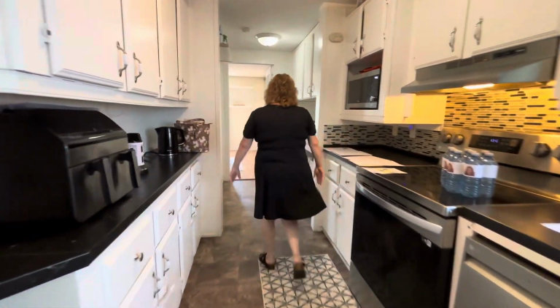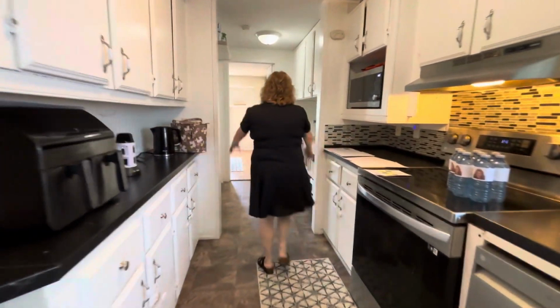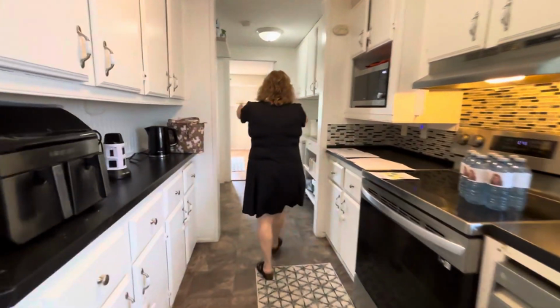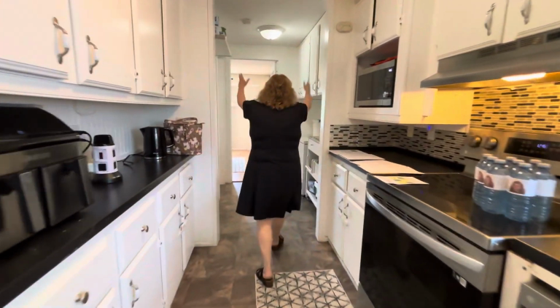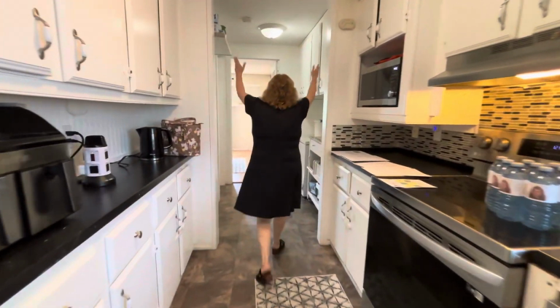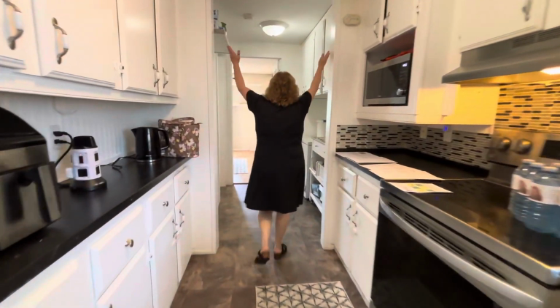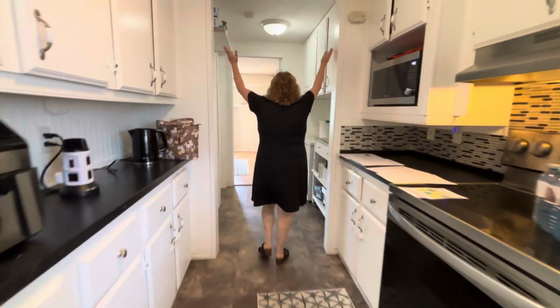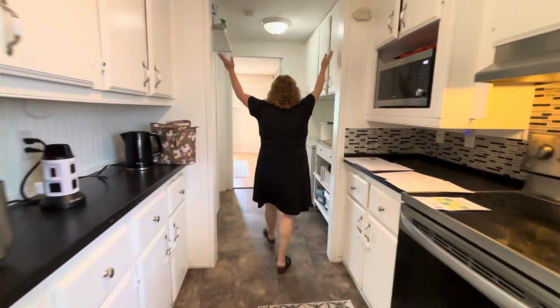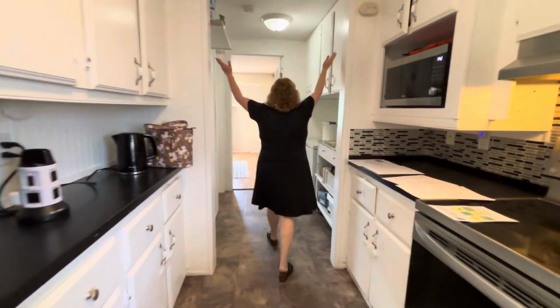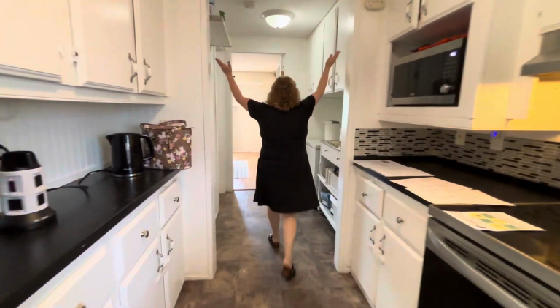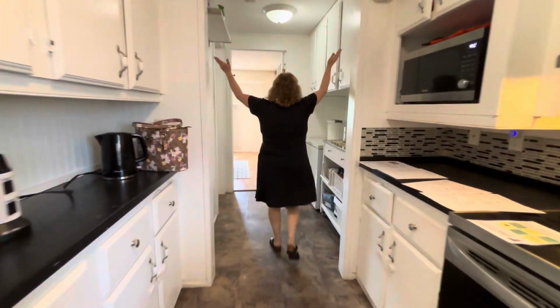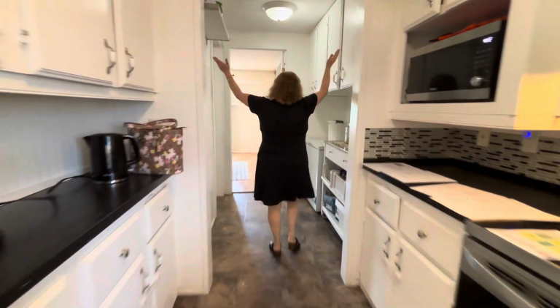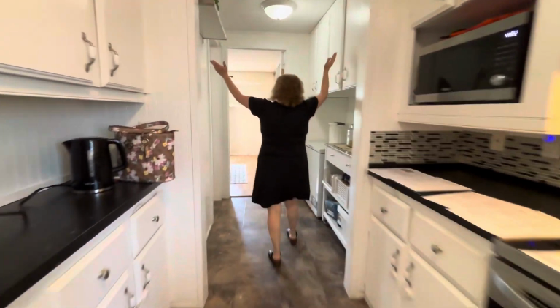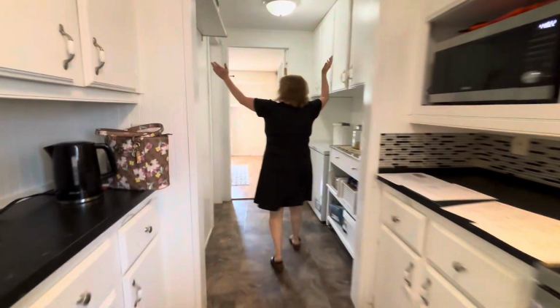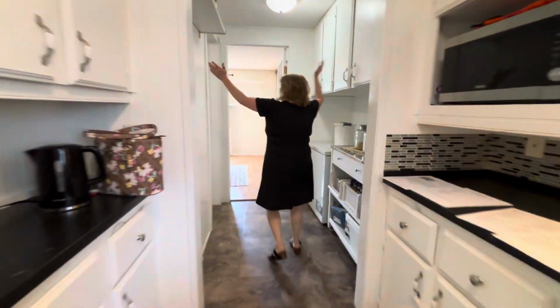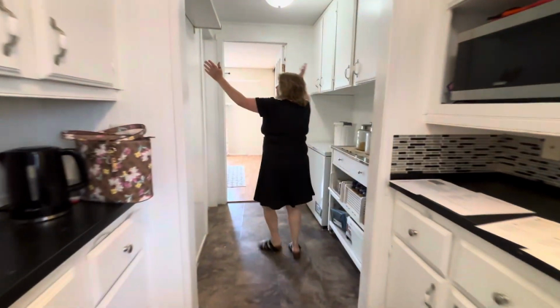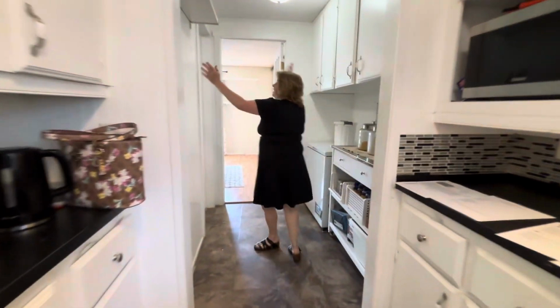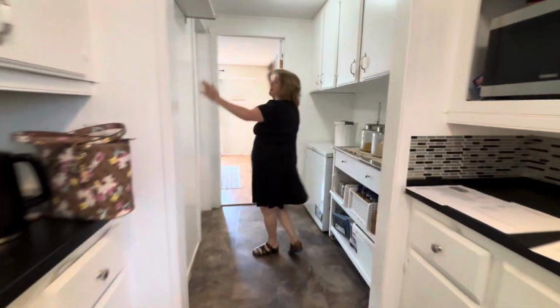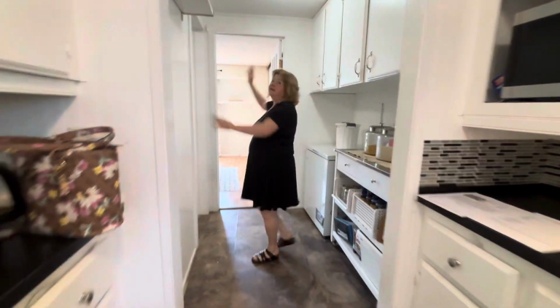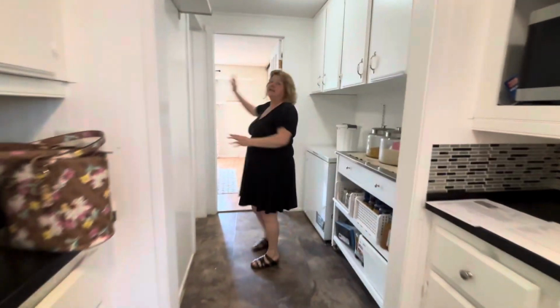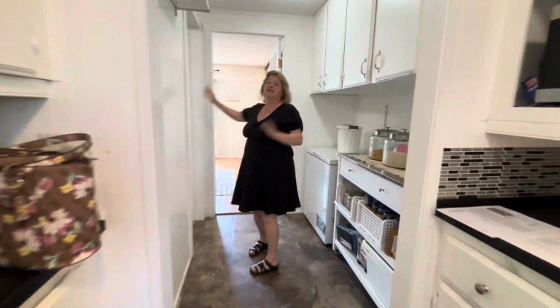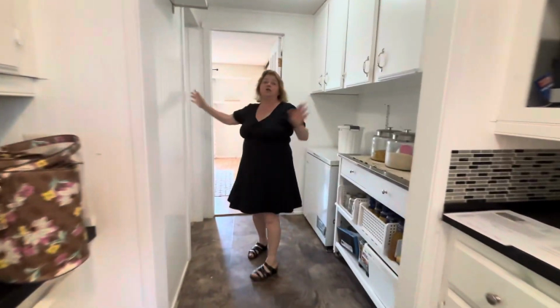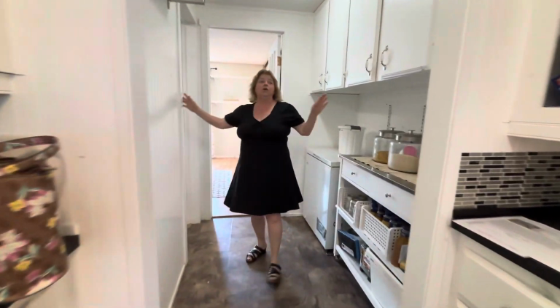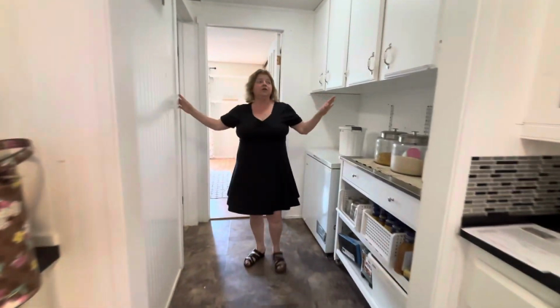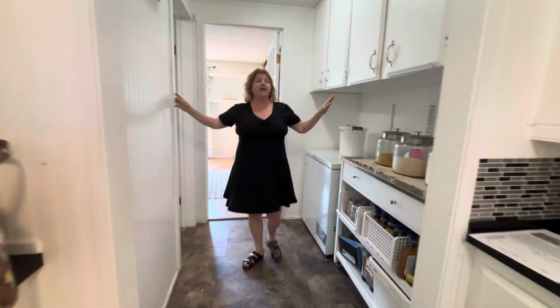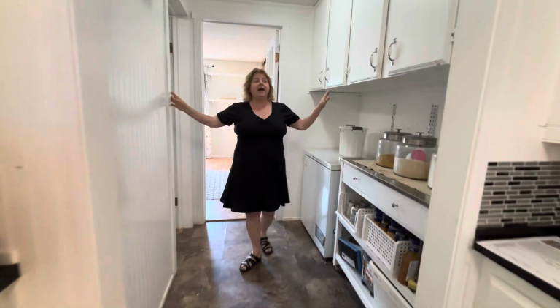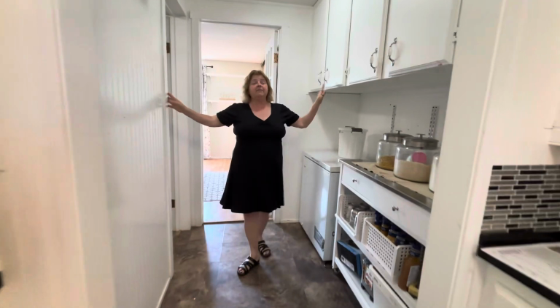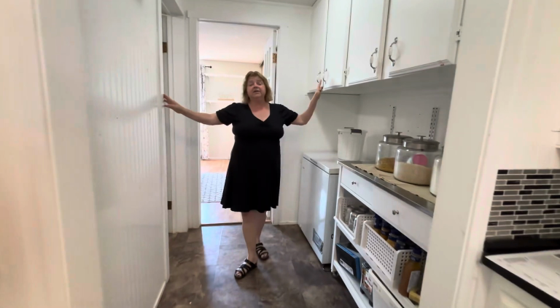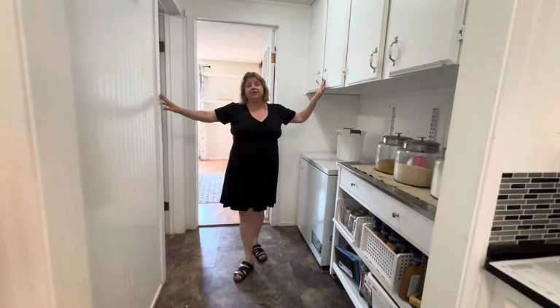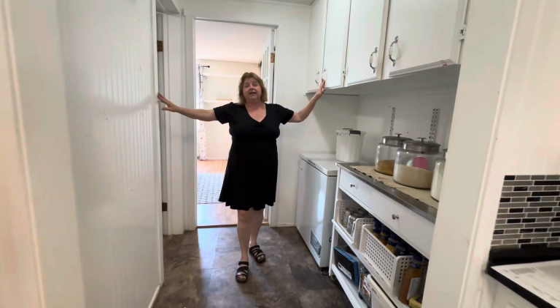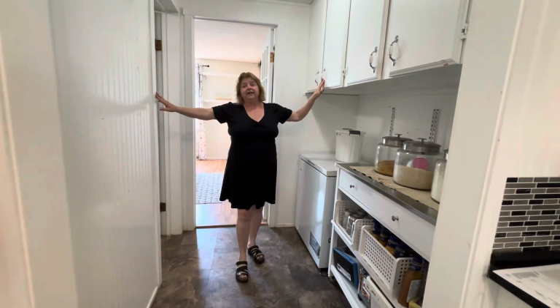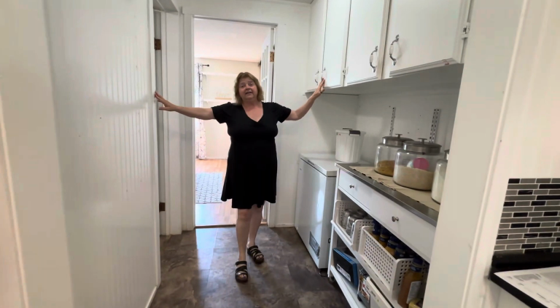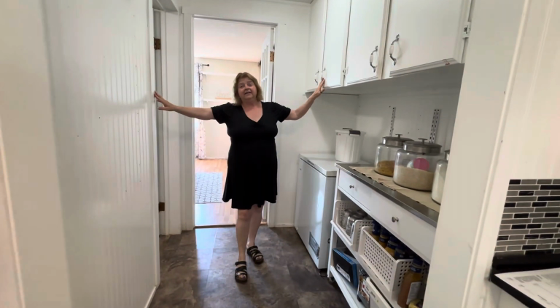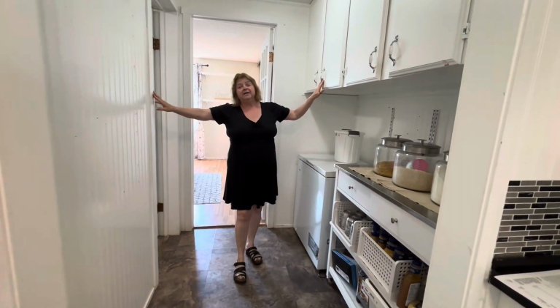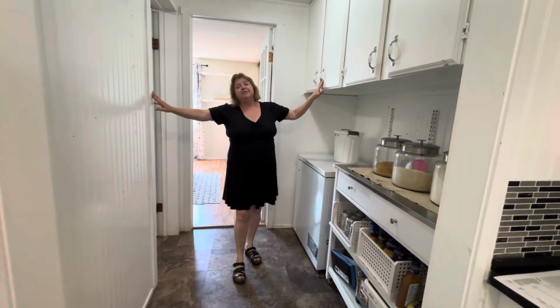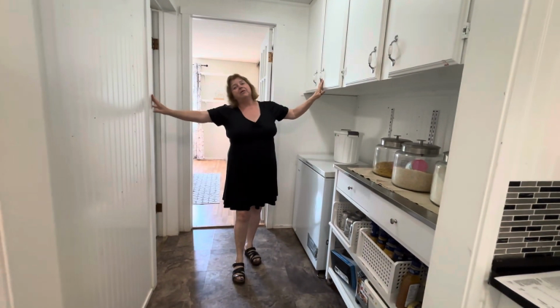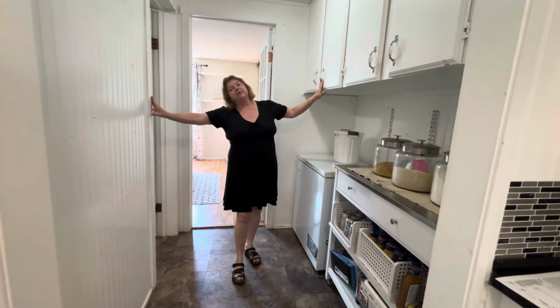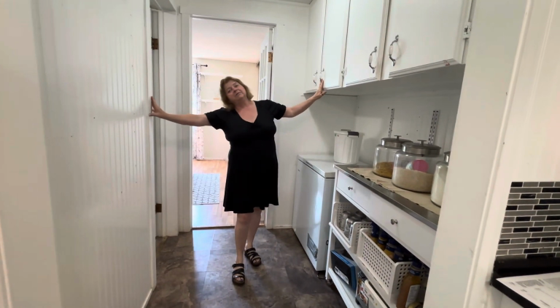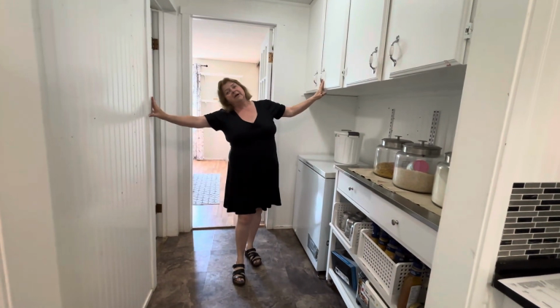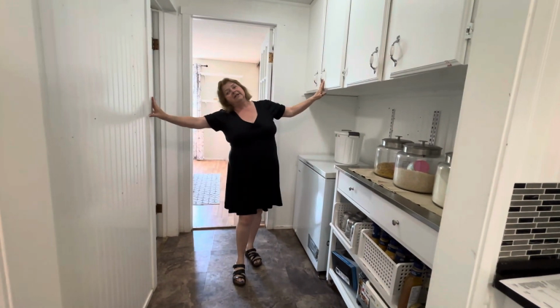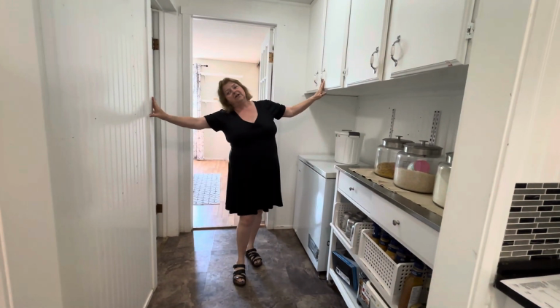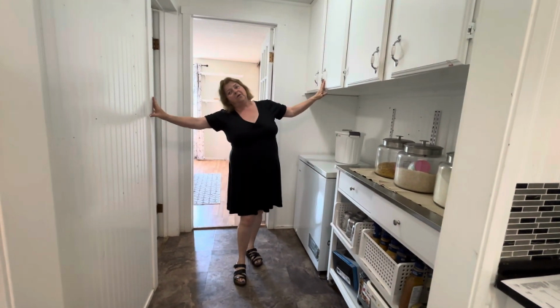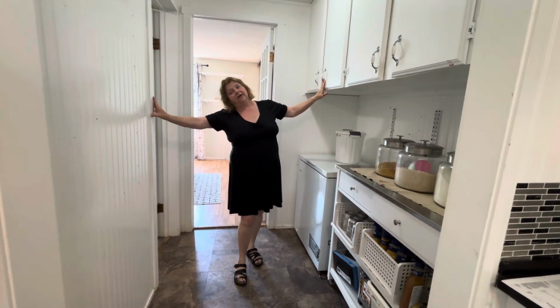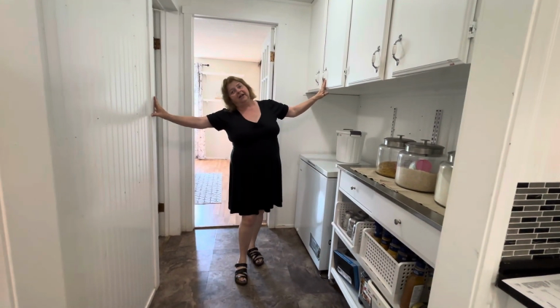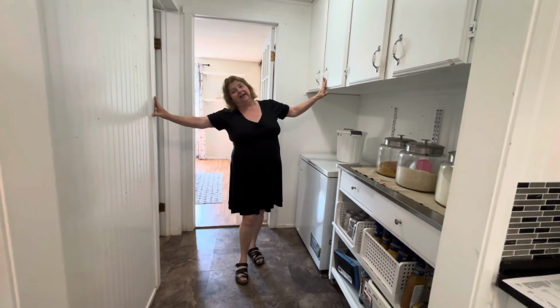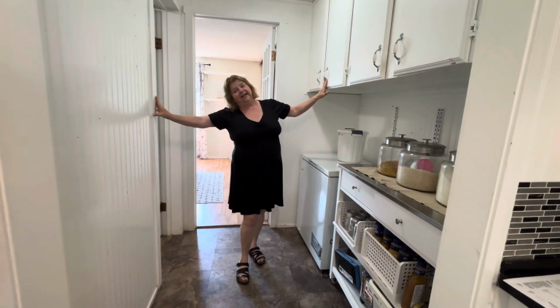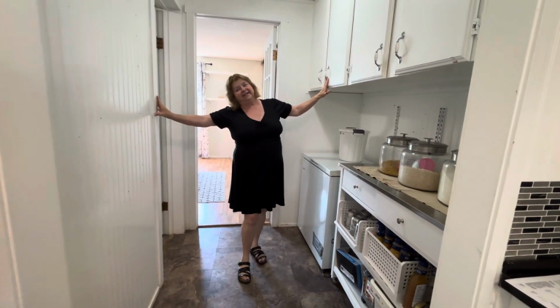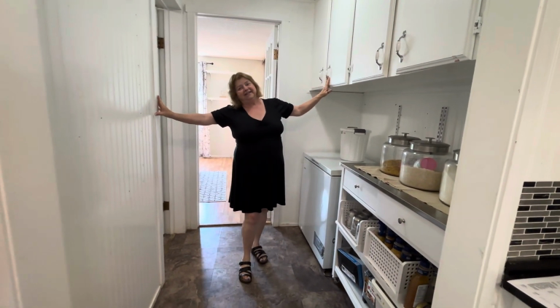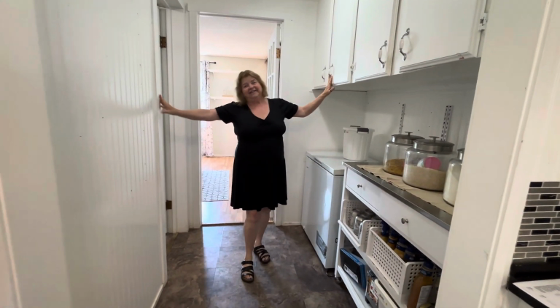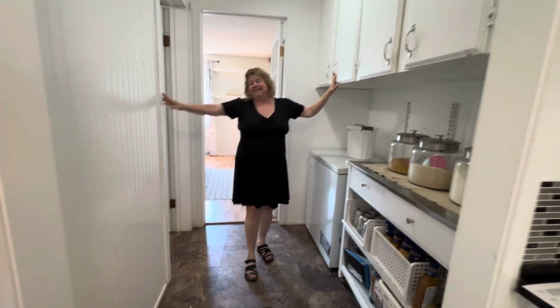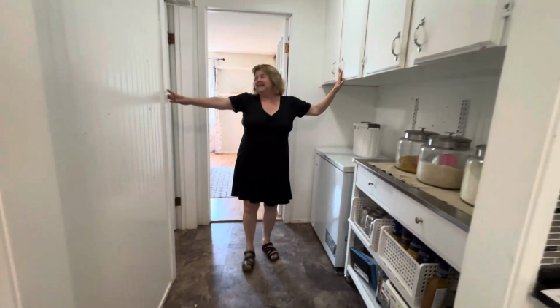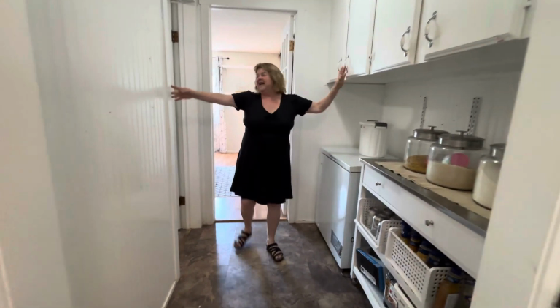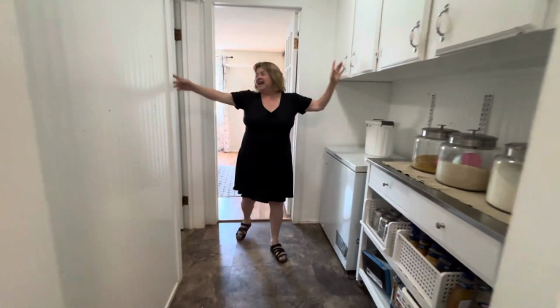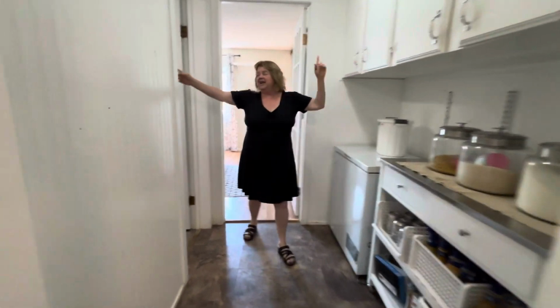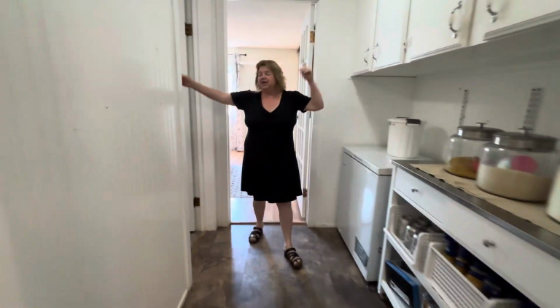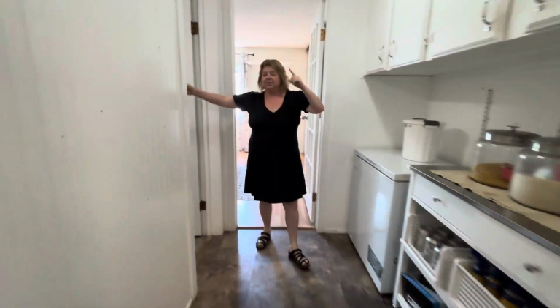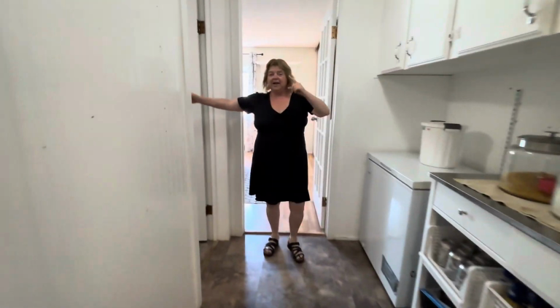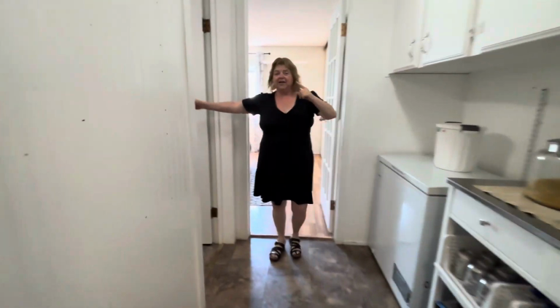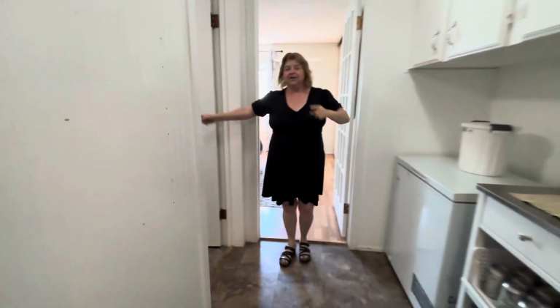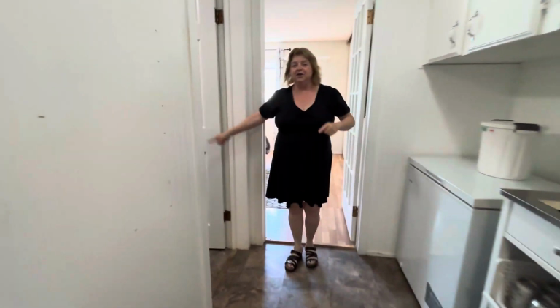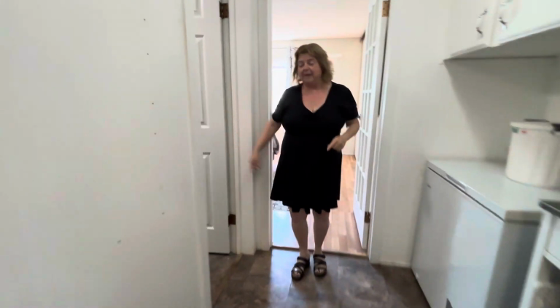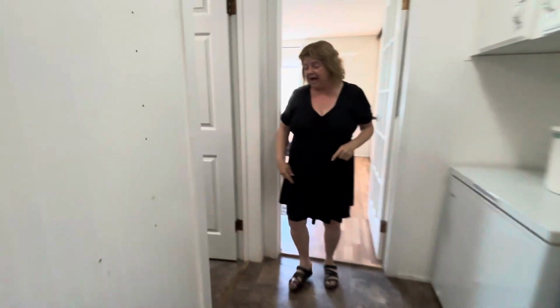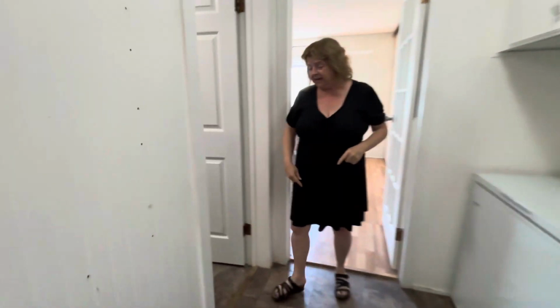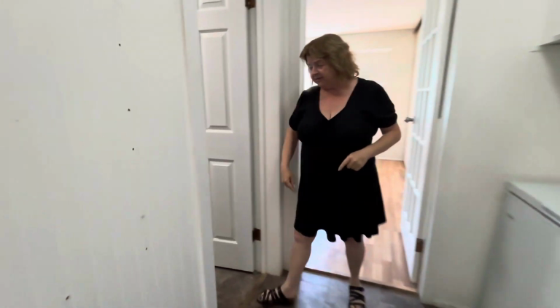The pantry. This is older cabinetry, but was priced accordingly. And here we have a new bathroom.